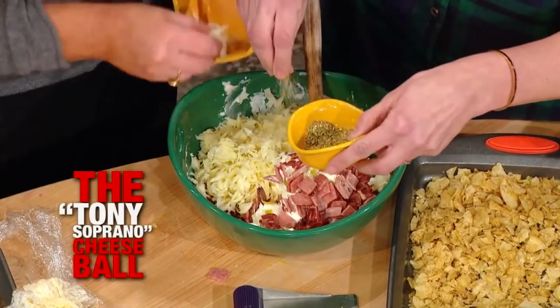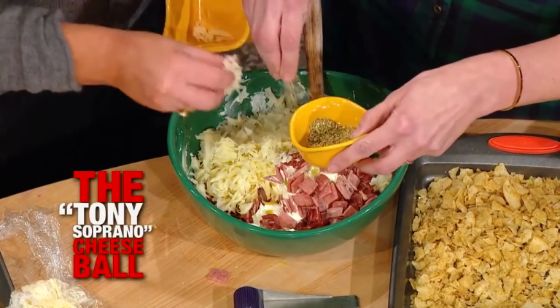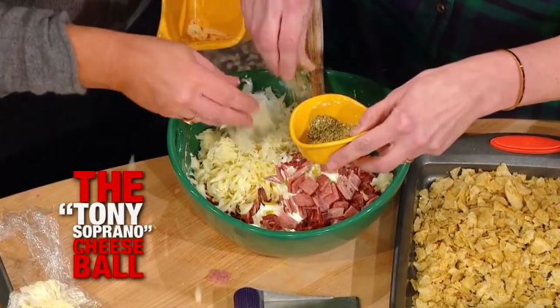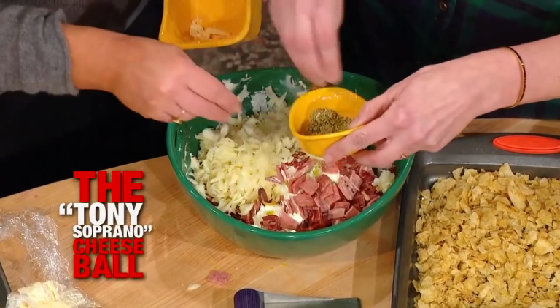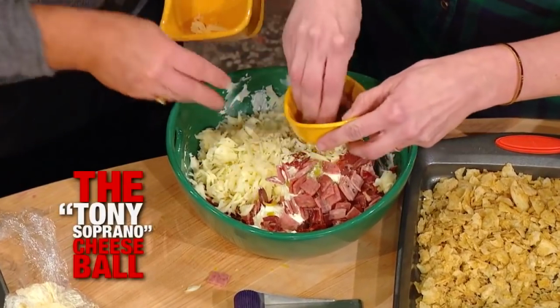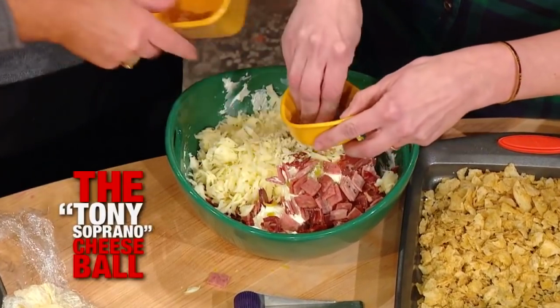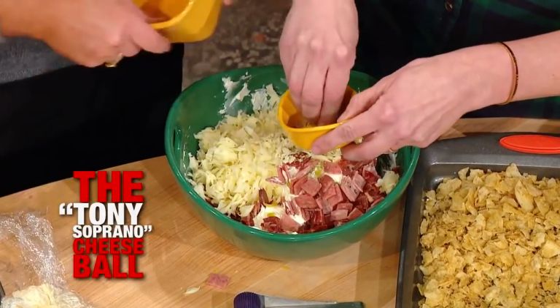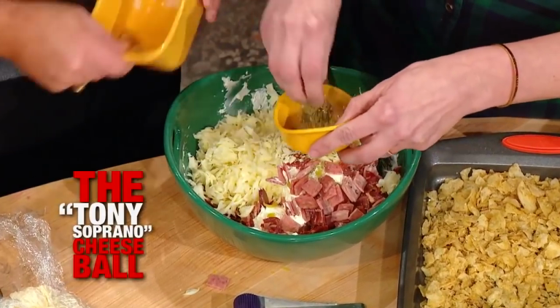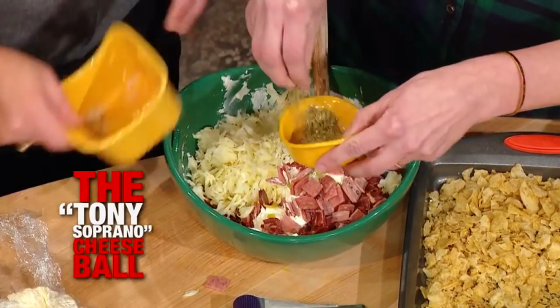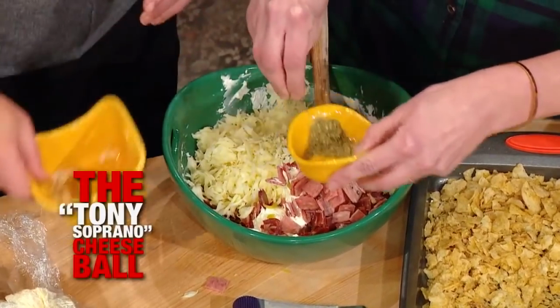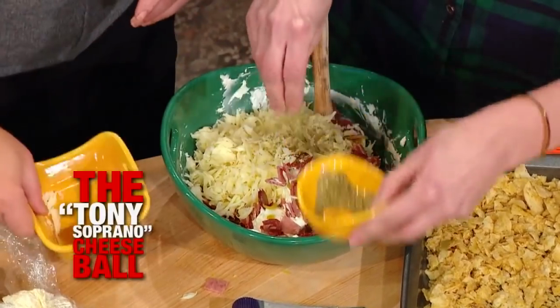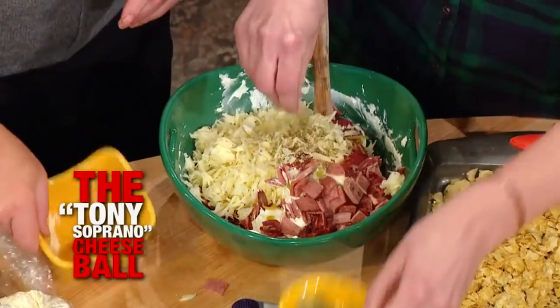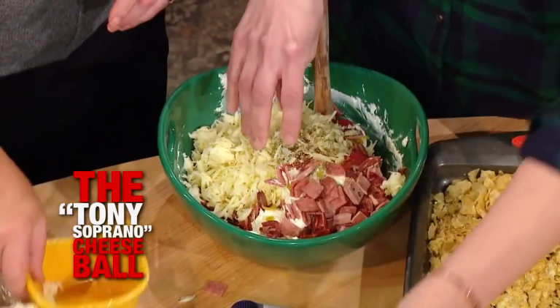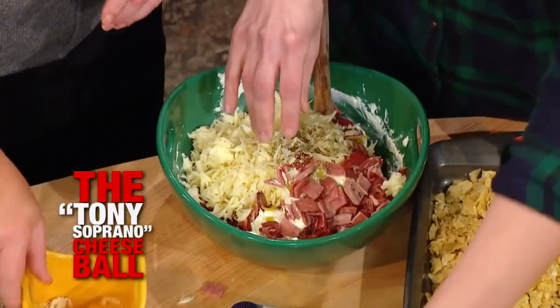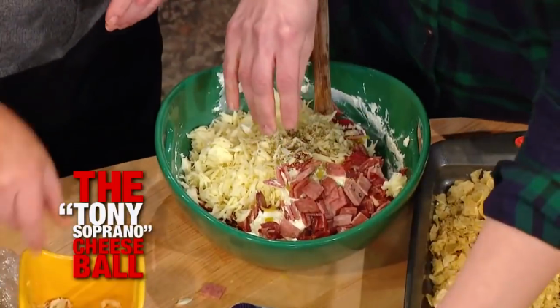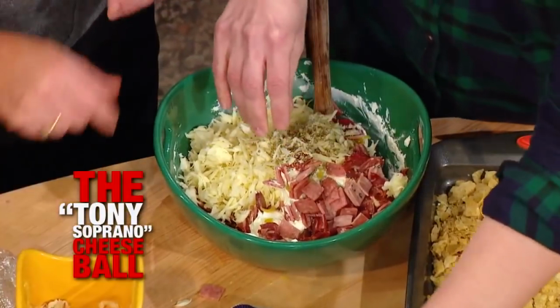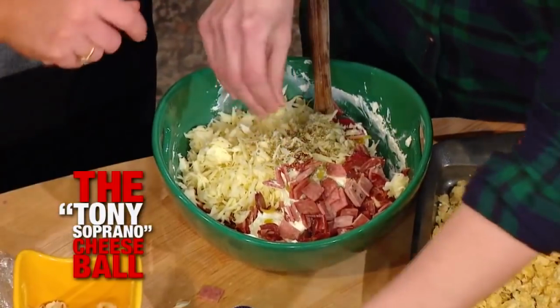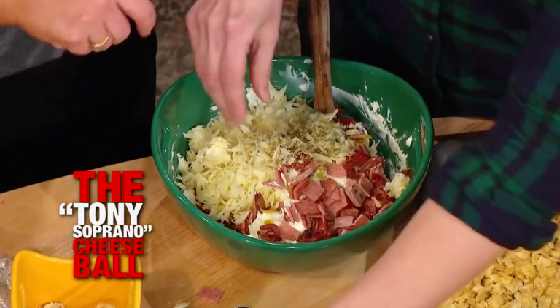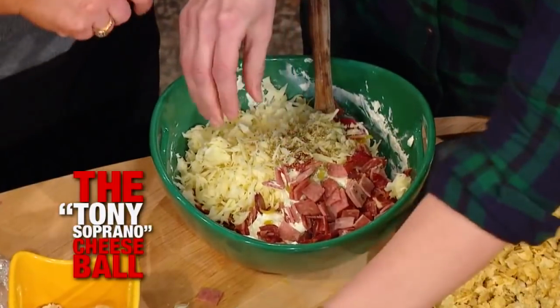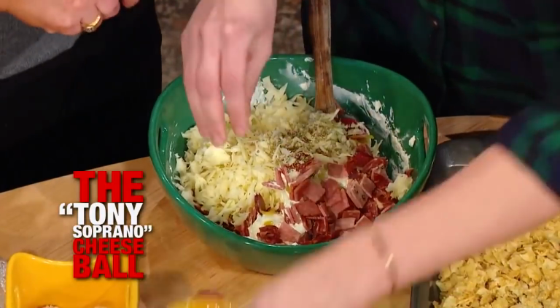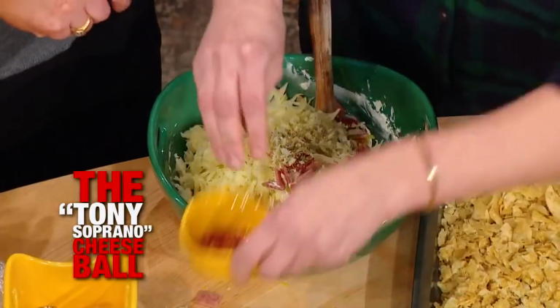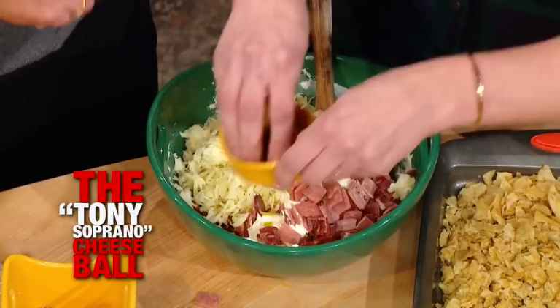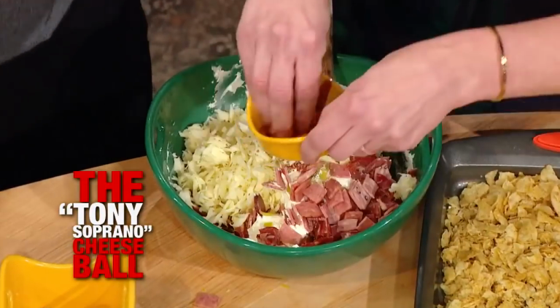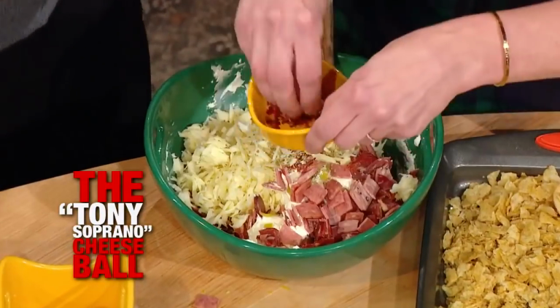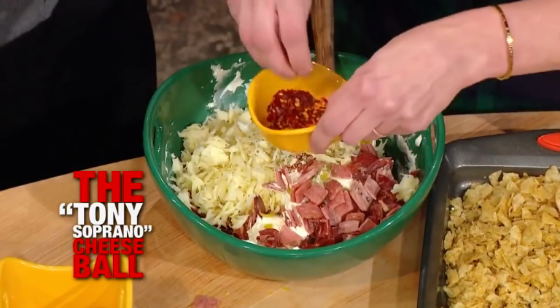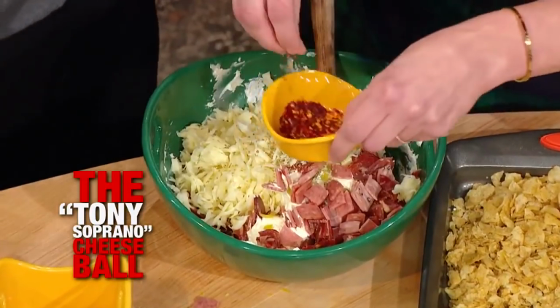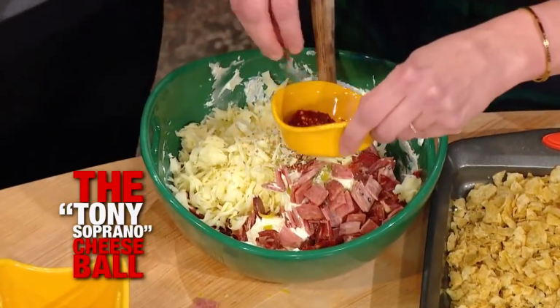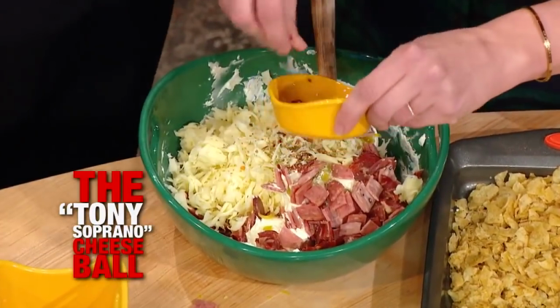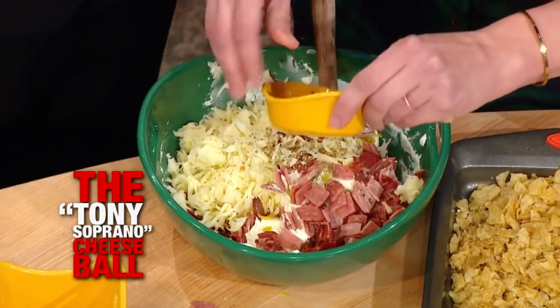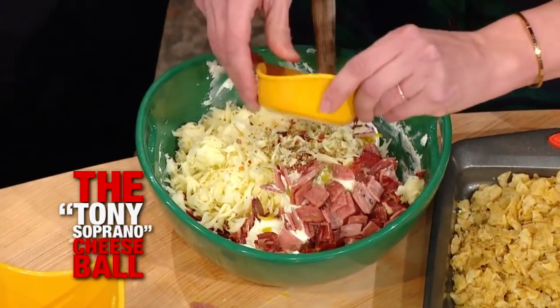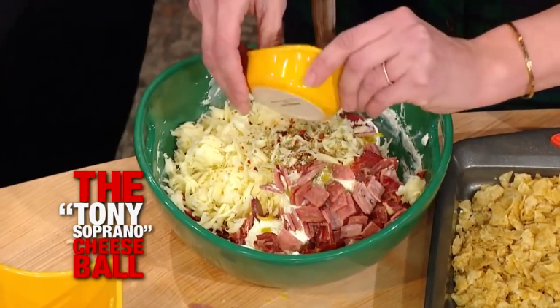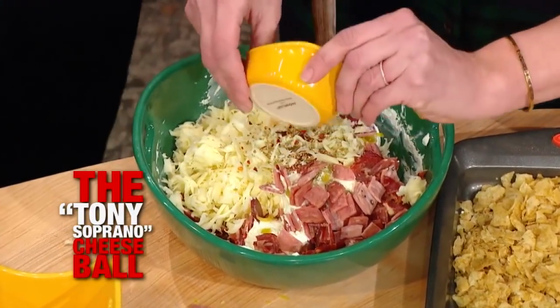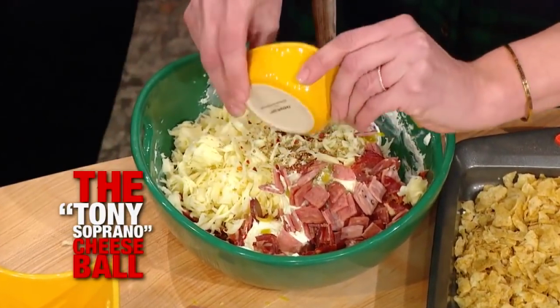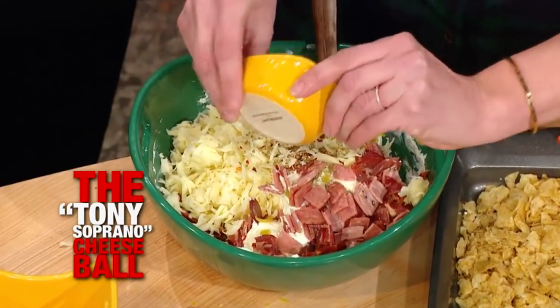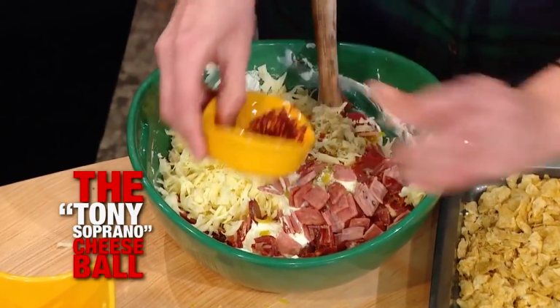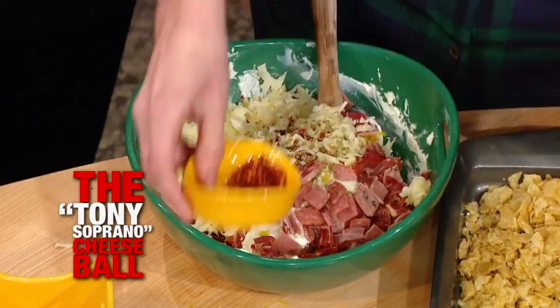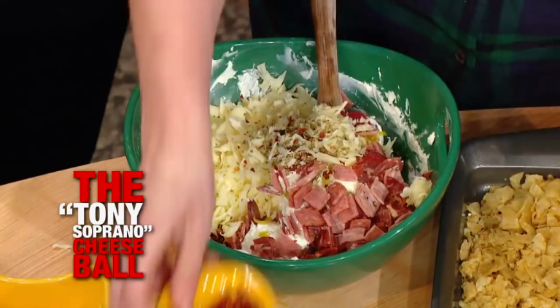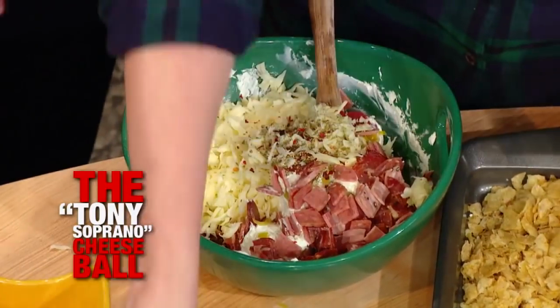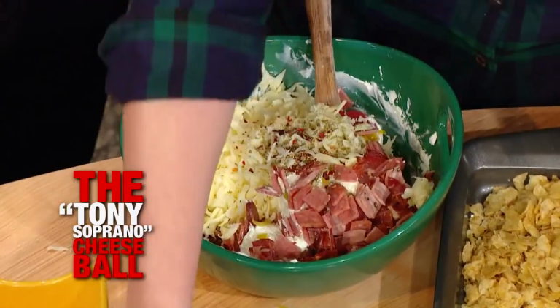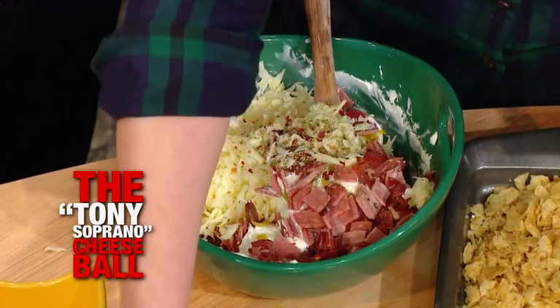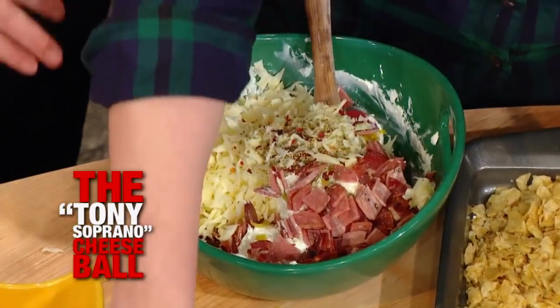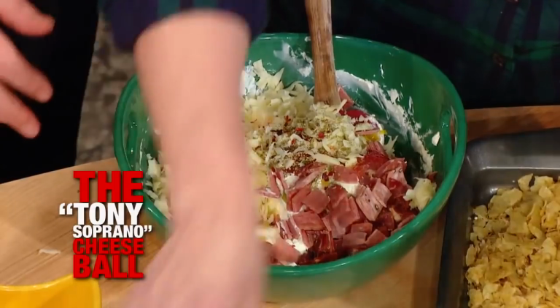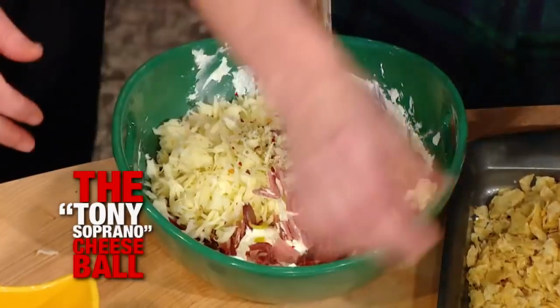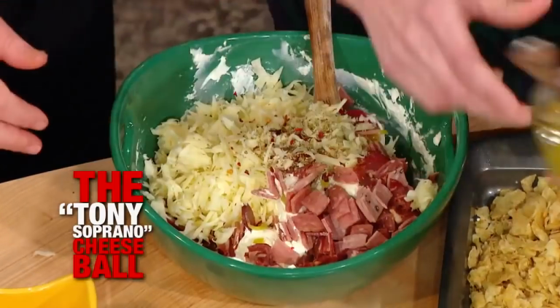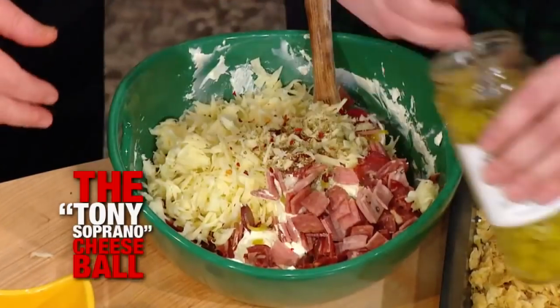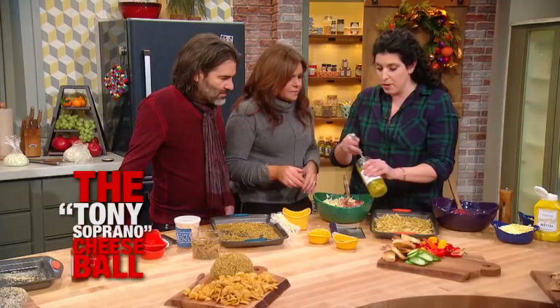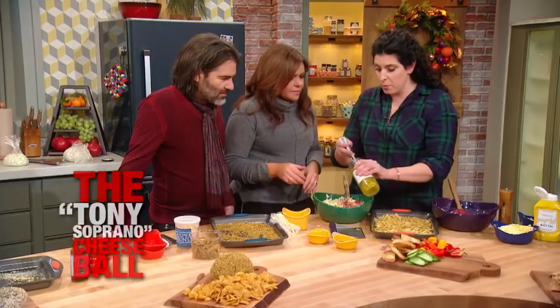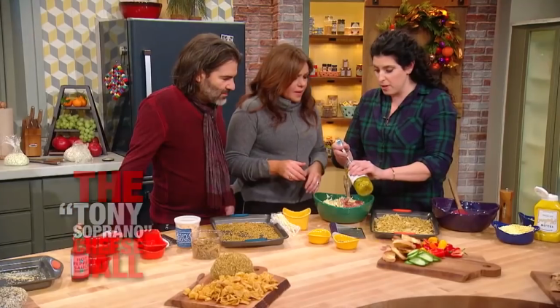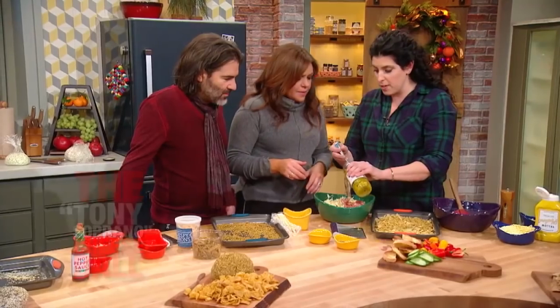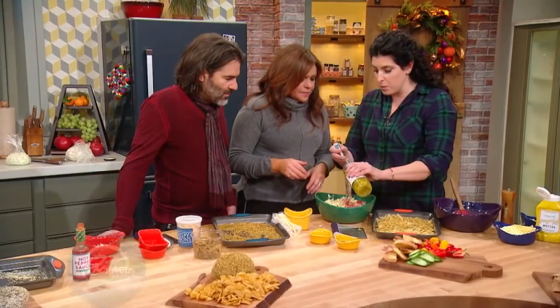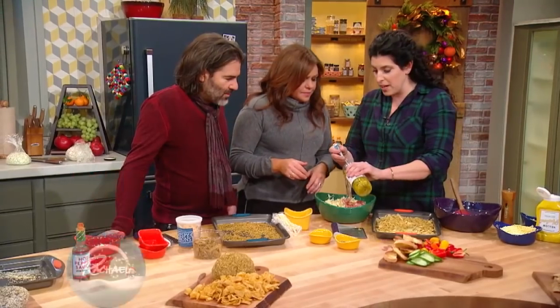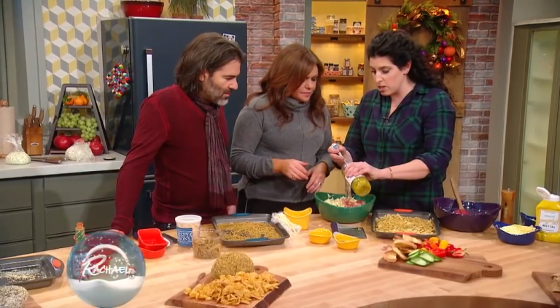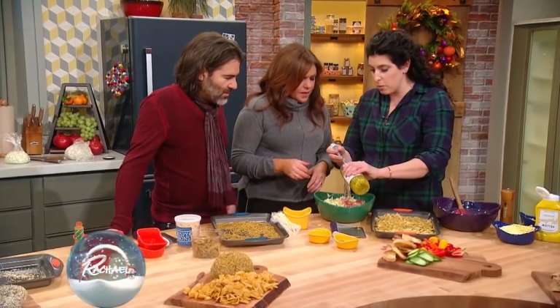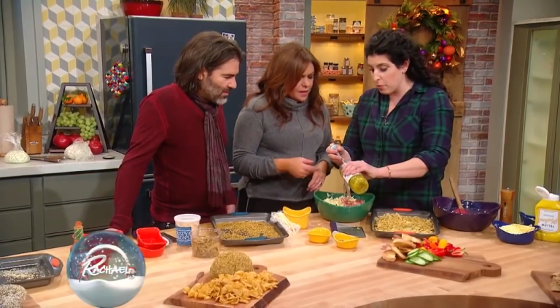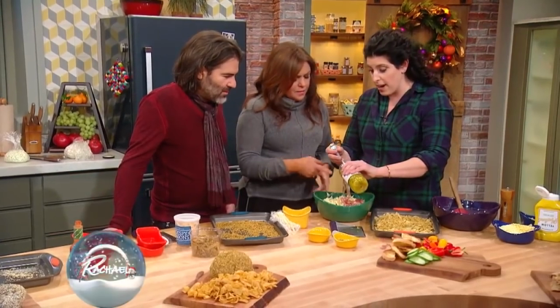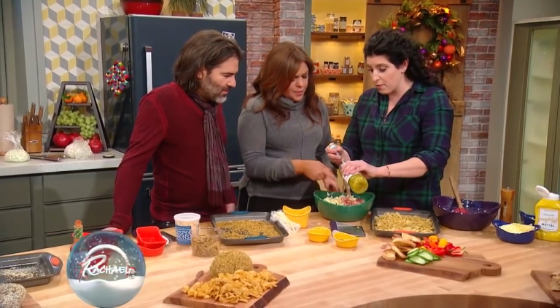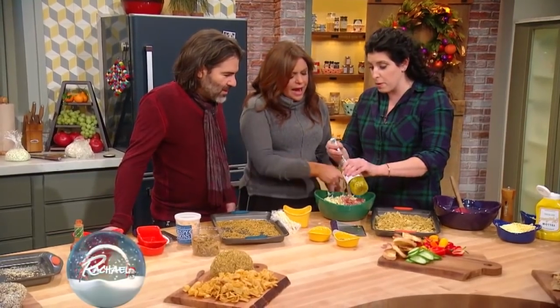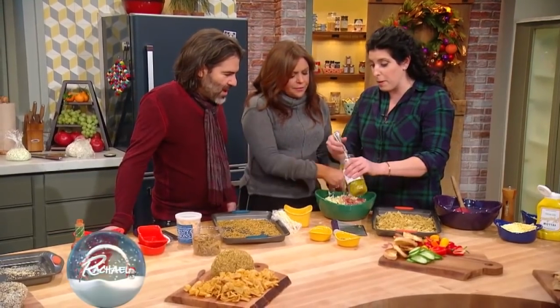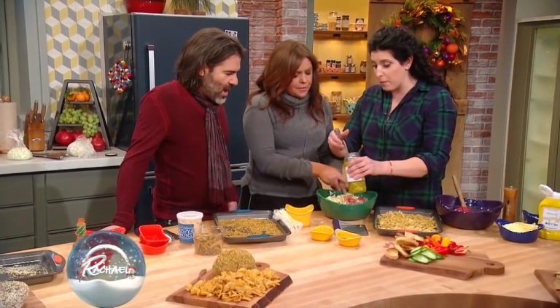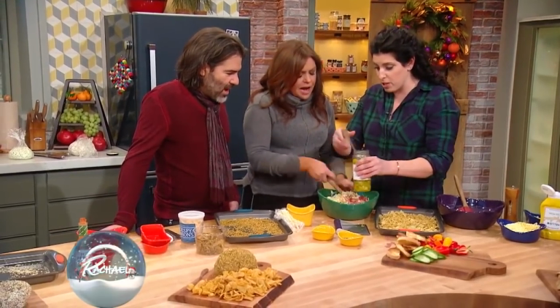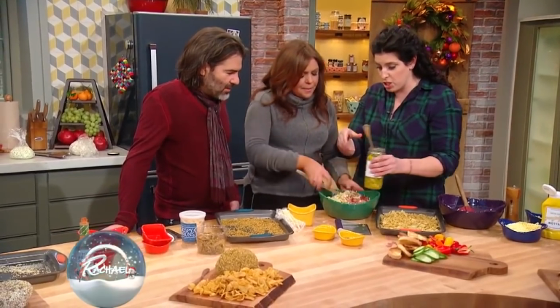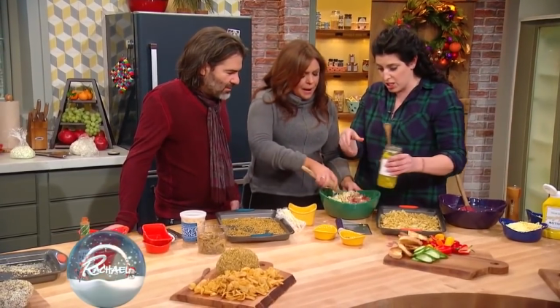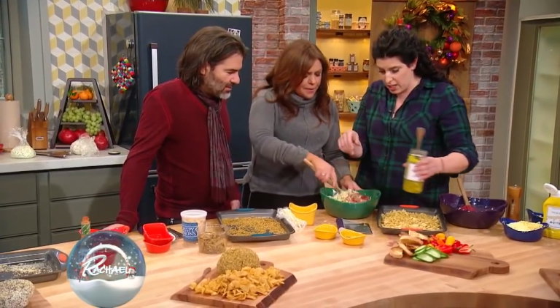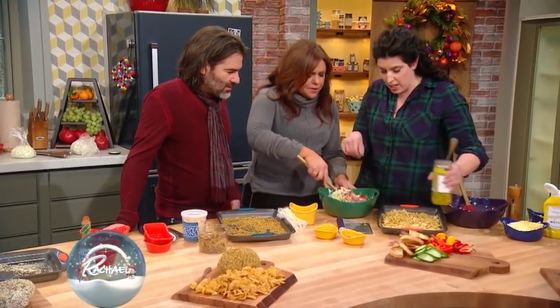Exactly, some dried oregano, some spicy red chili flakes. And then I also like to do a little bit of a splash of the brine from the pepperoncini.